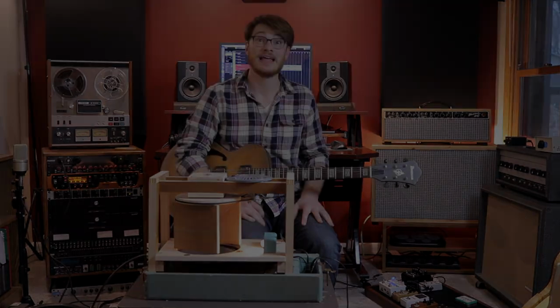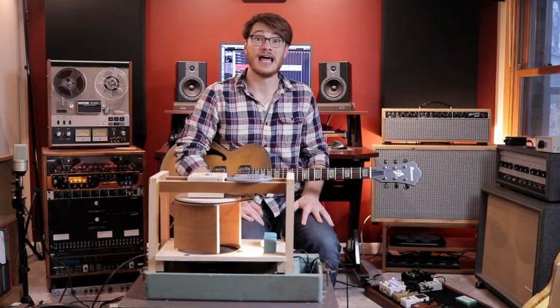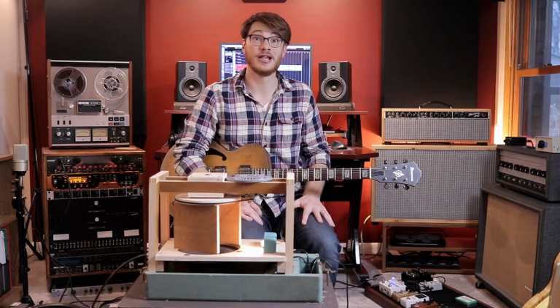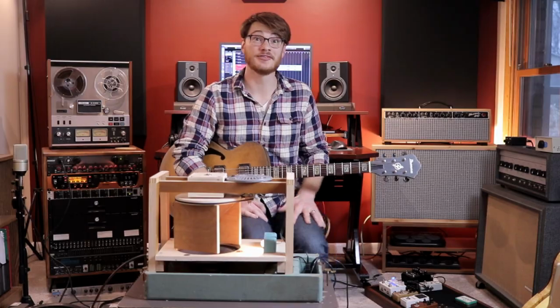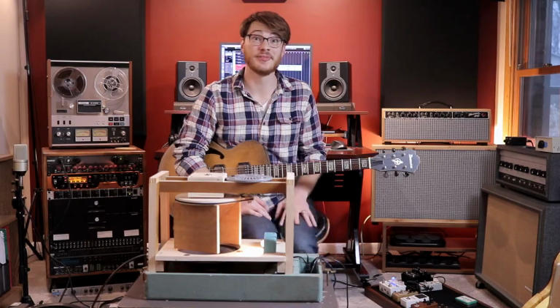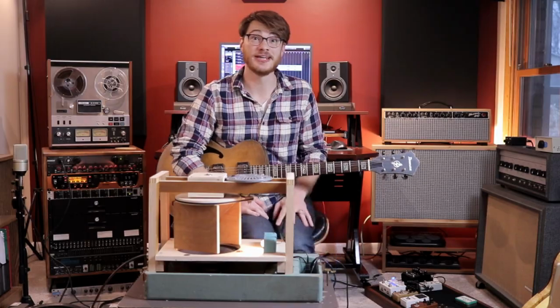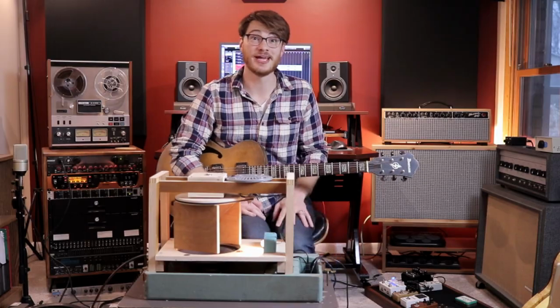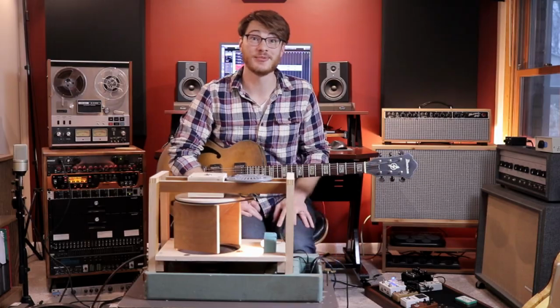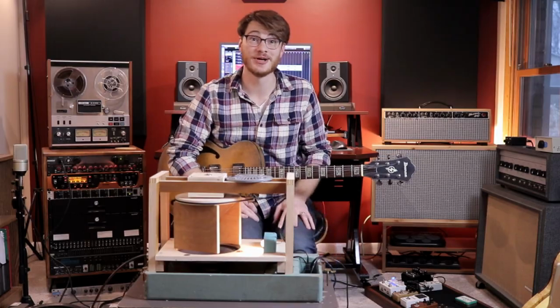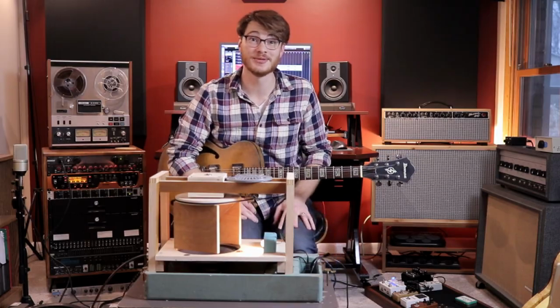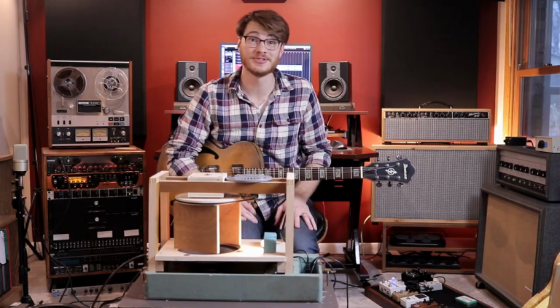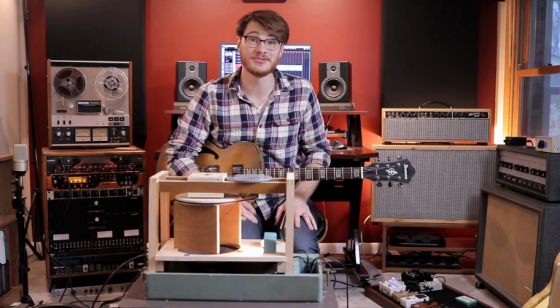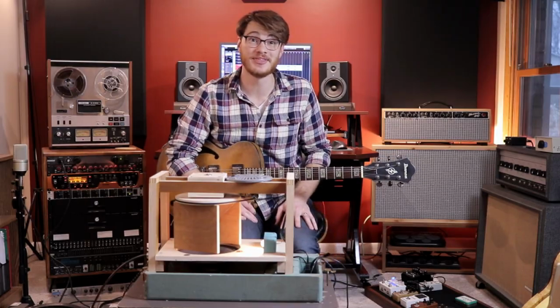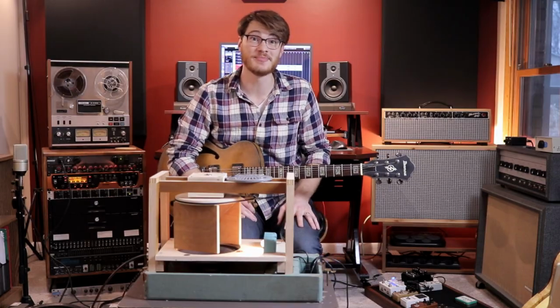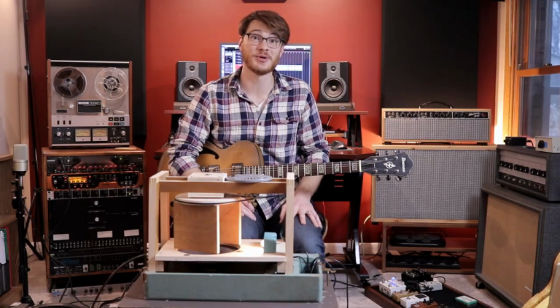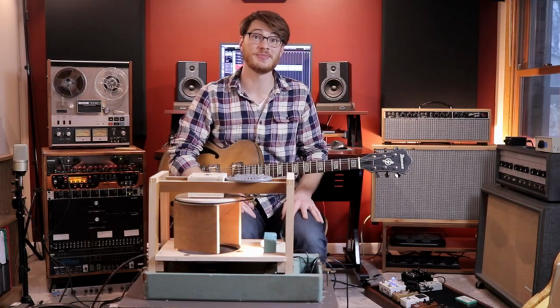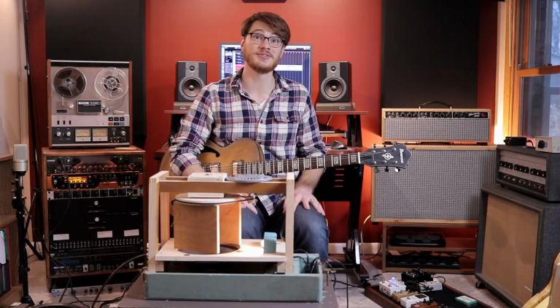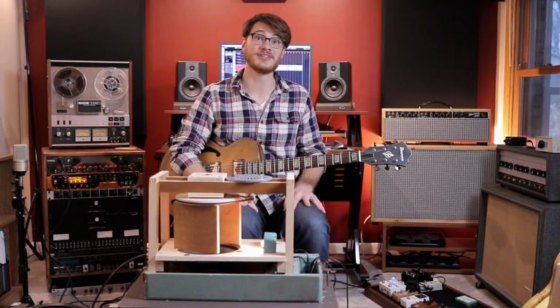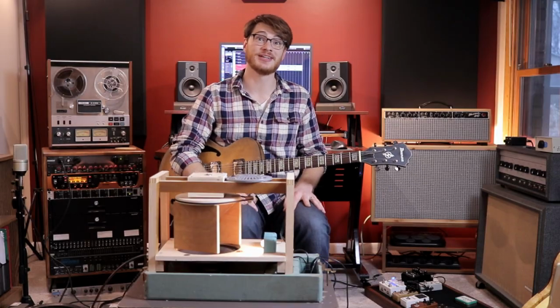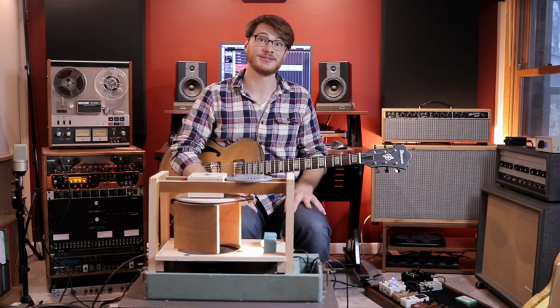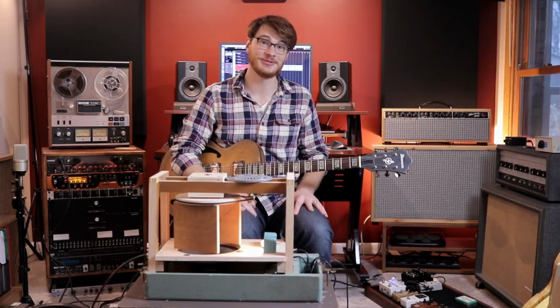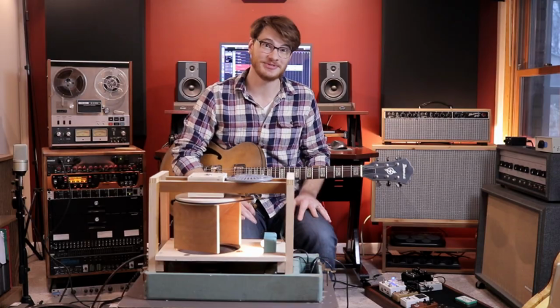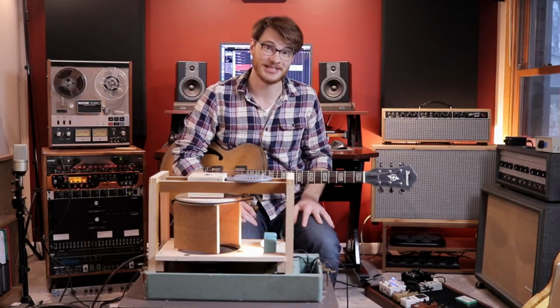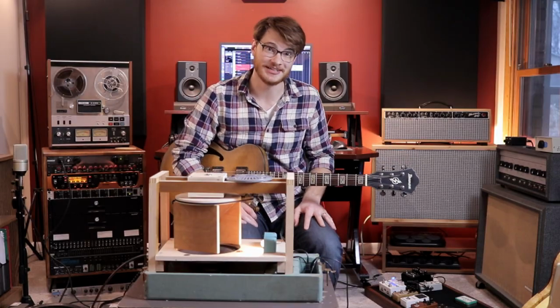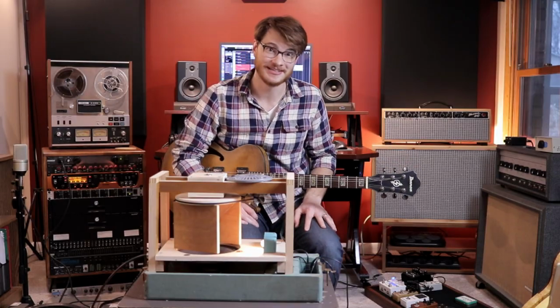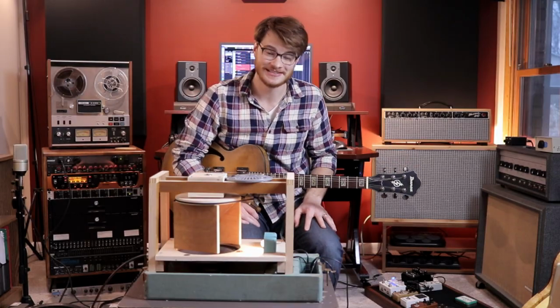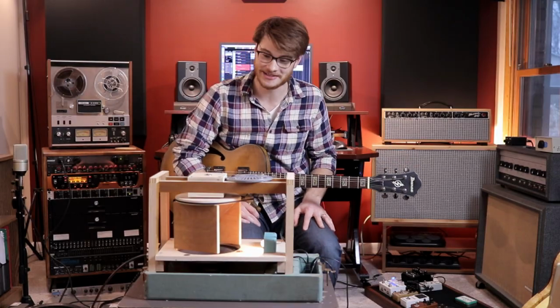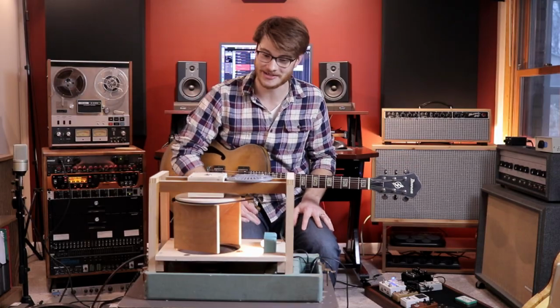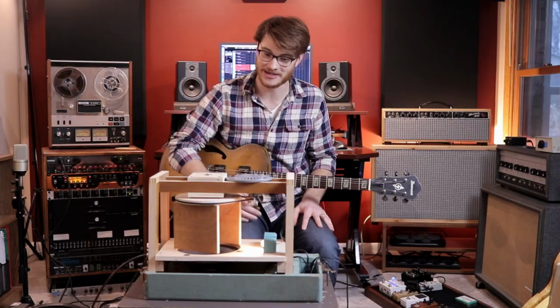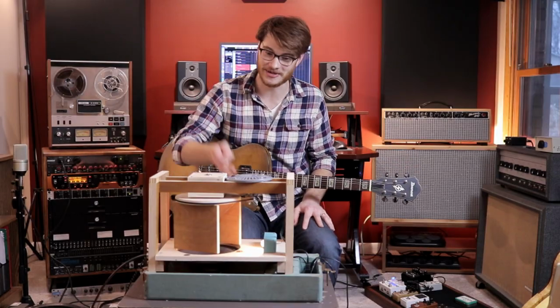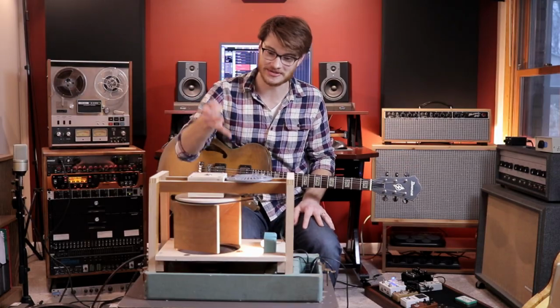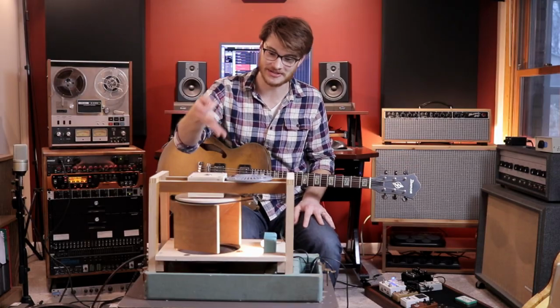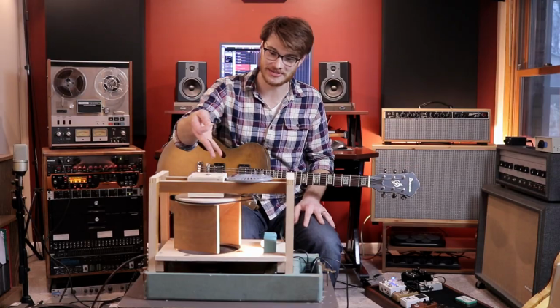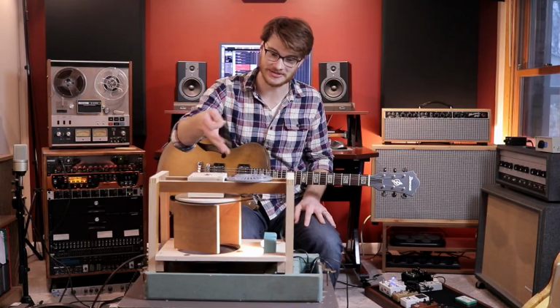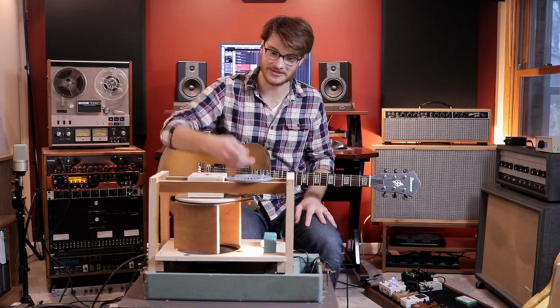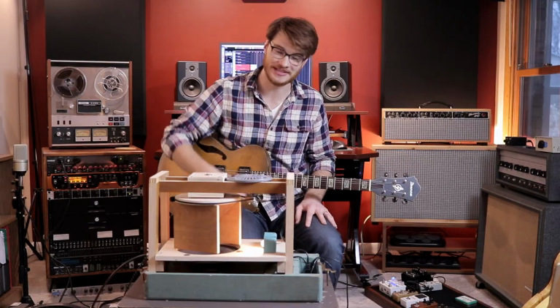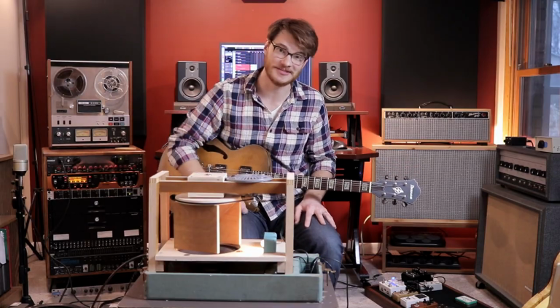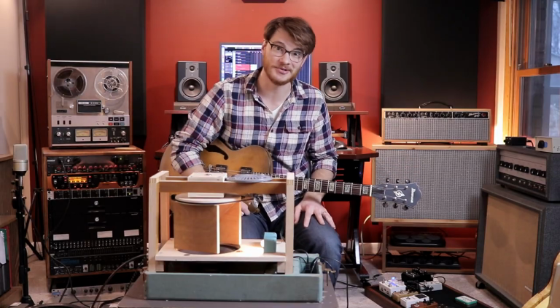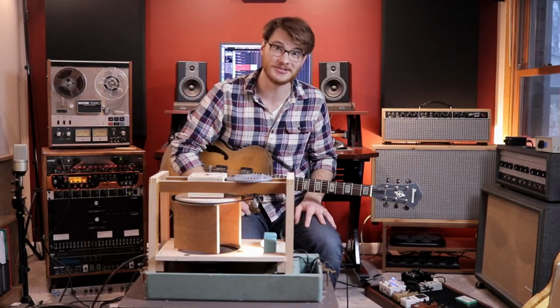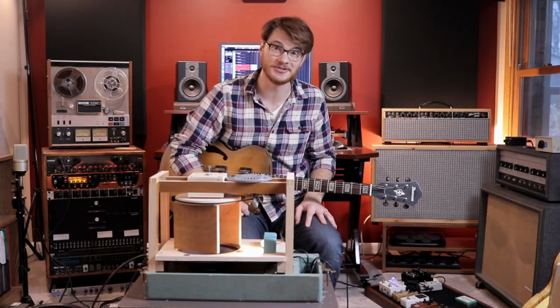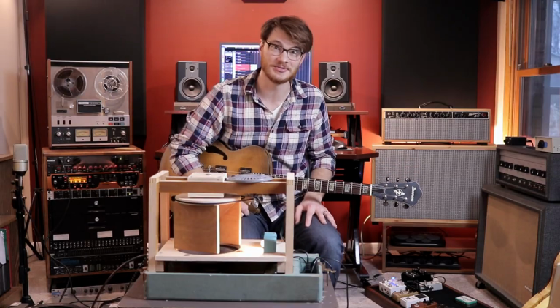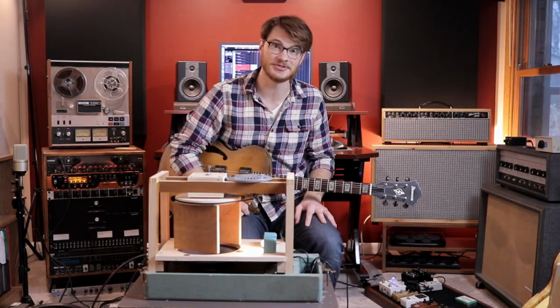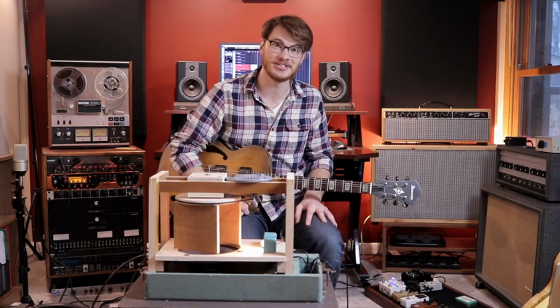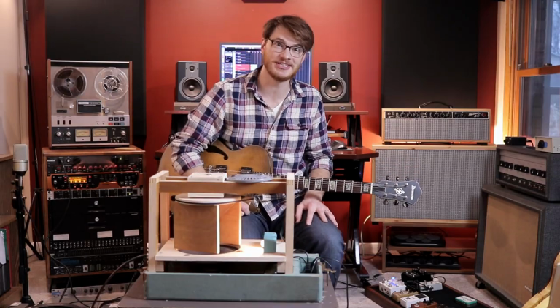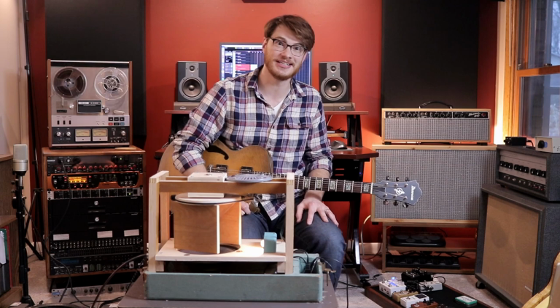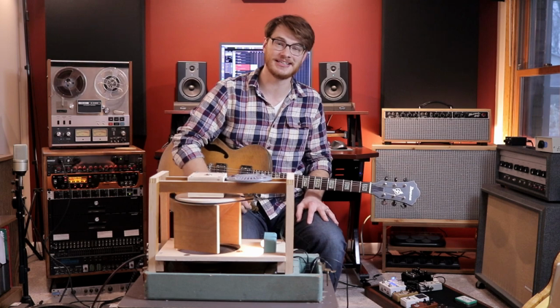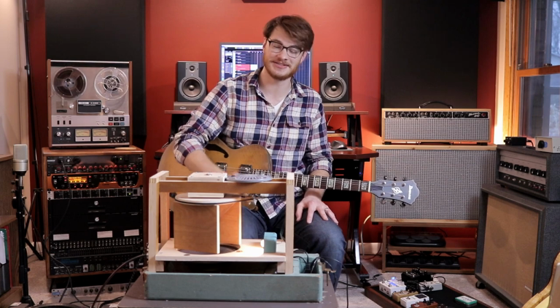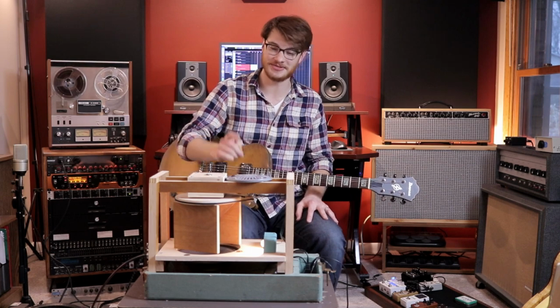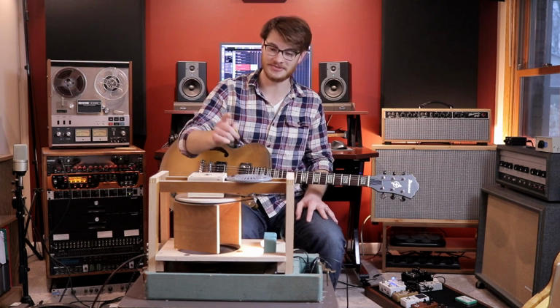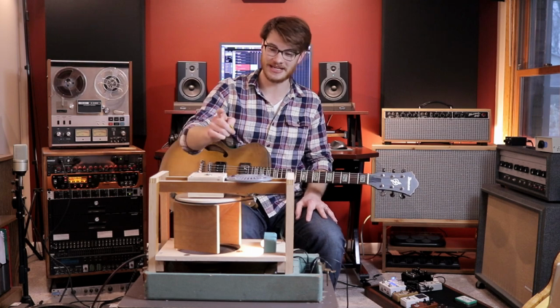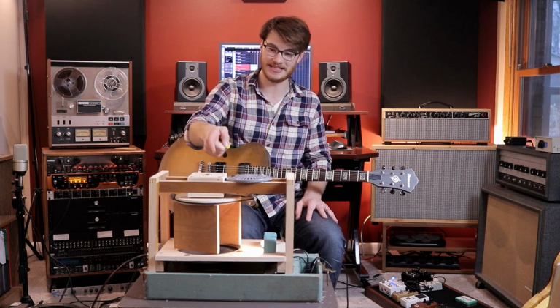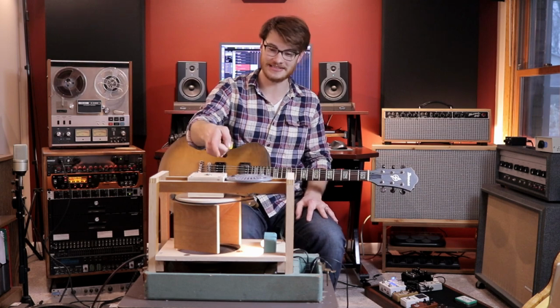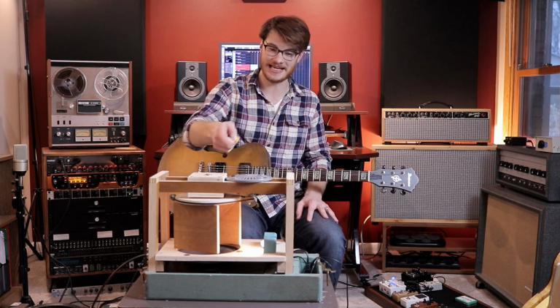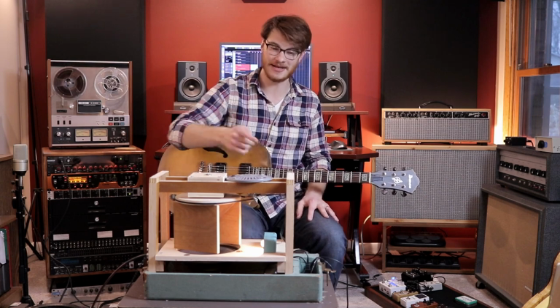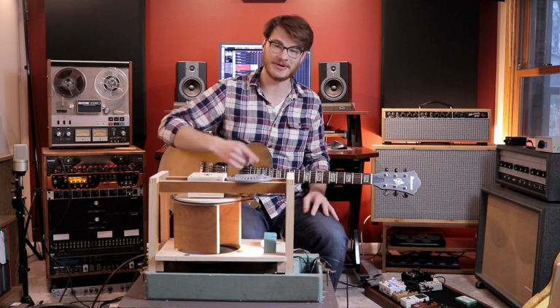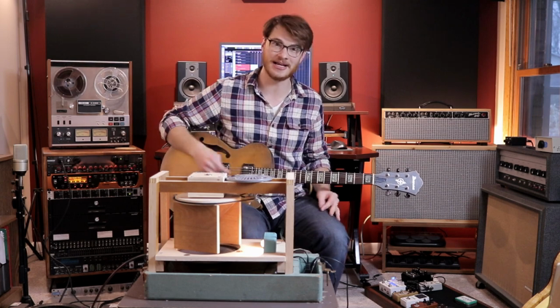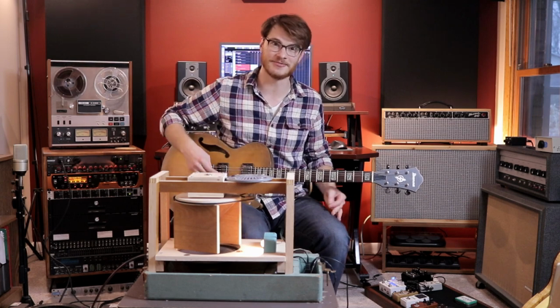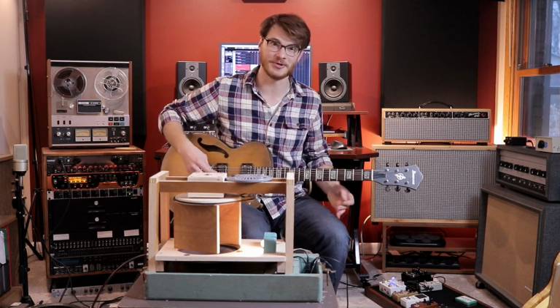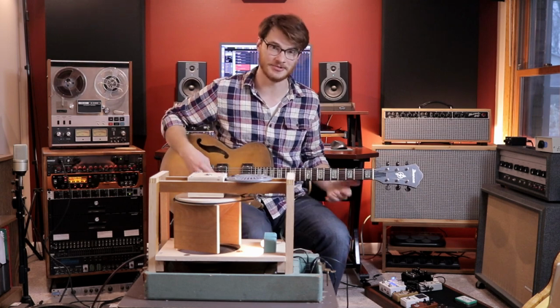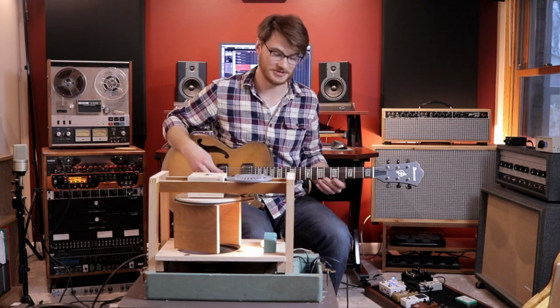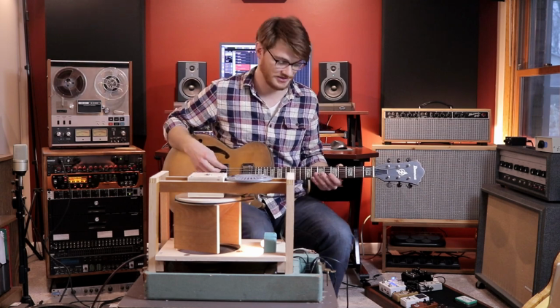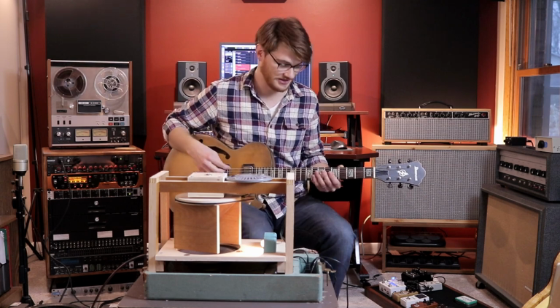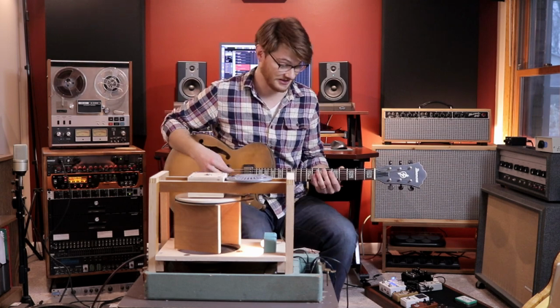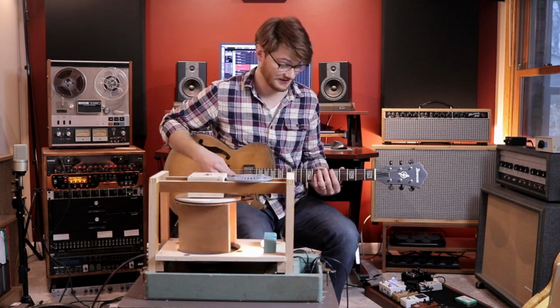Hello everybody and welcome to the Murr Music YouTube channel. Stick around to watch me turn this old sewing machine into a DIY rotary speaker.